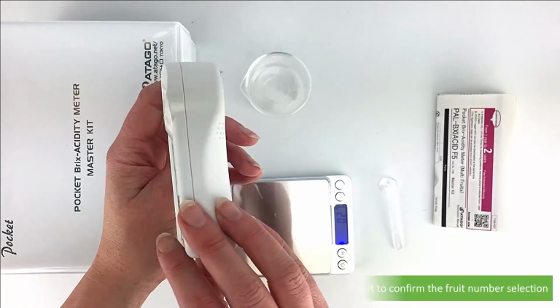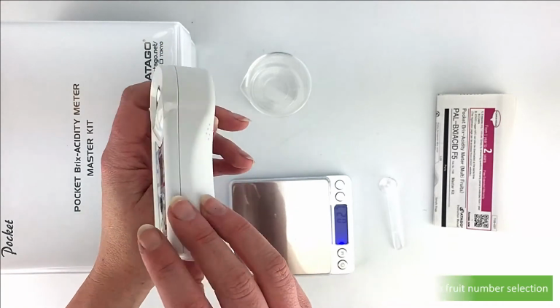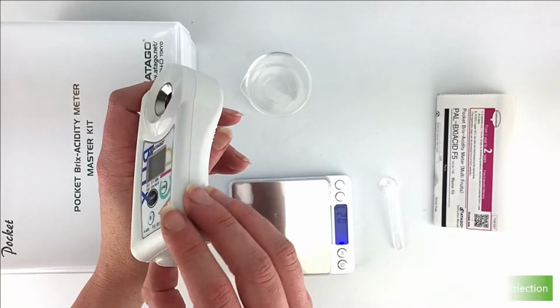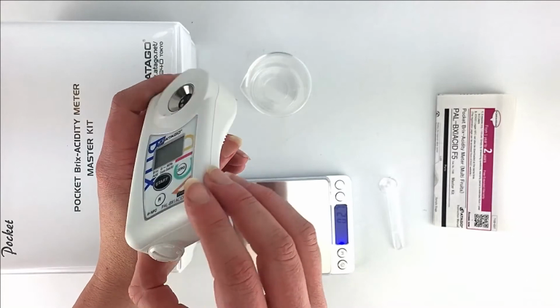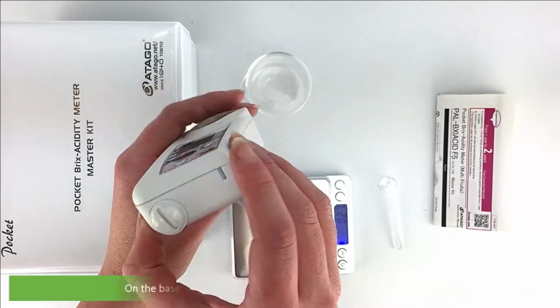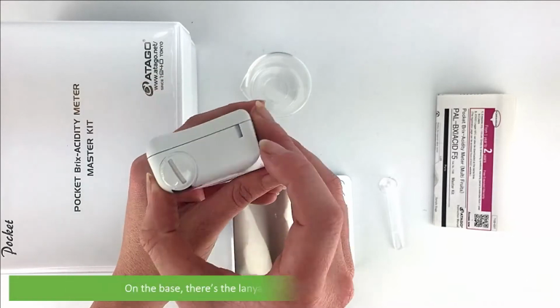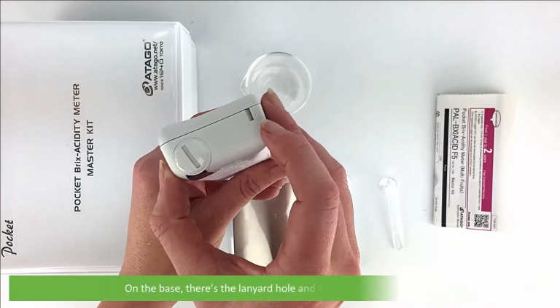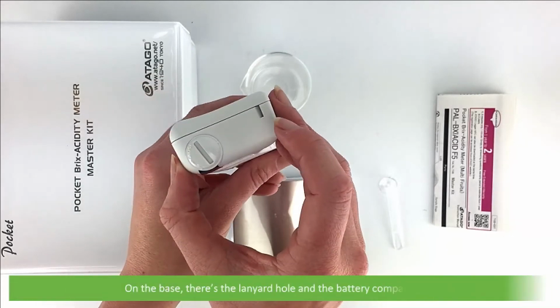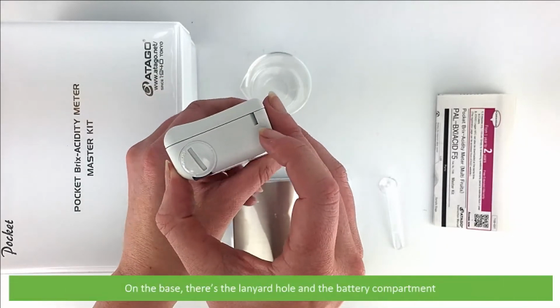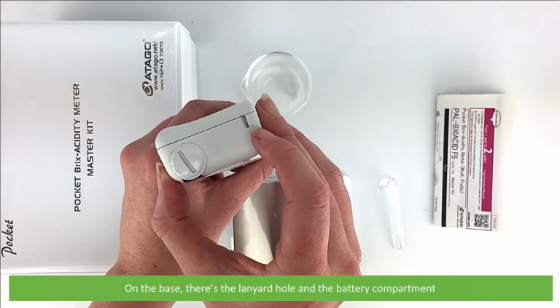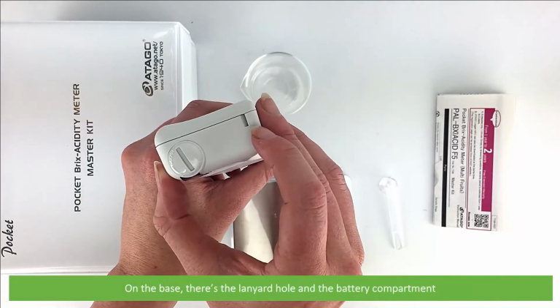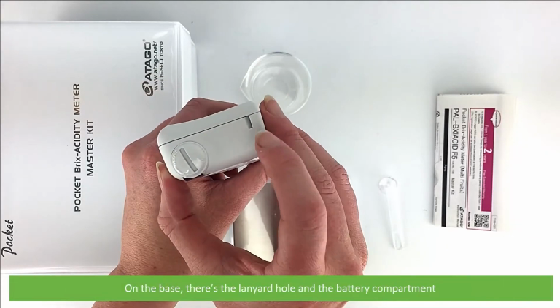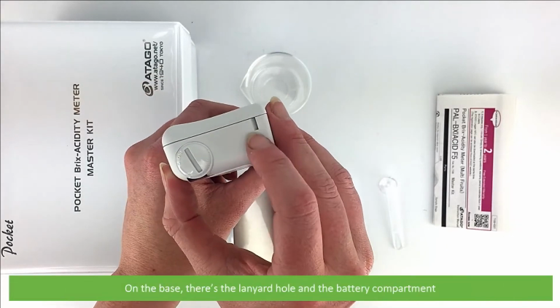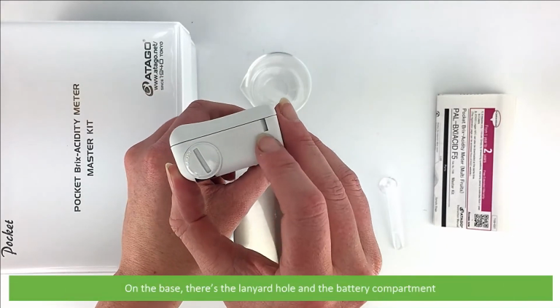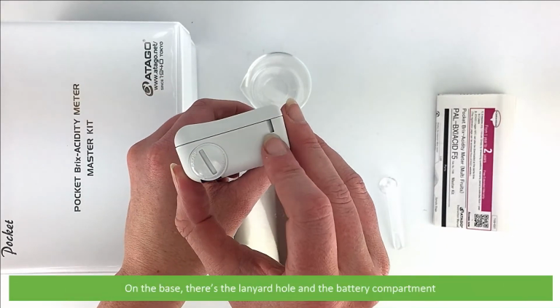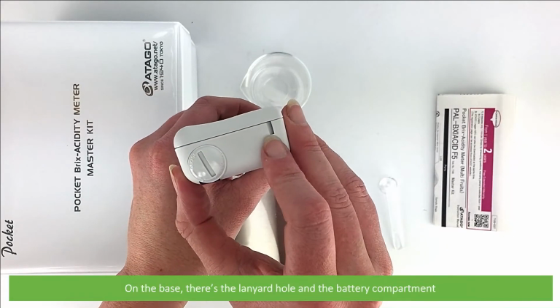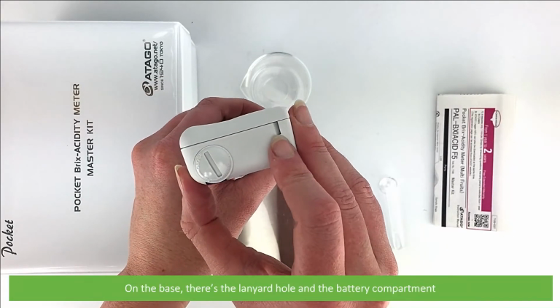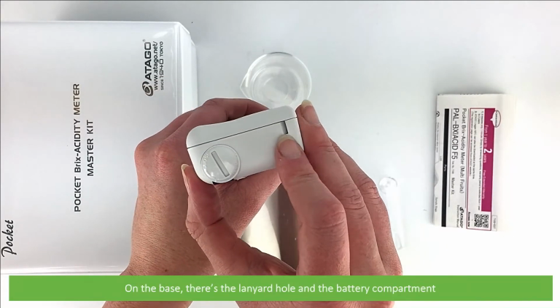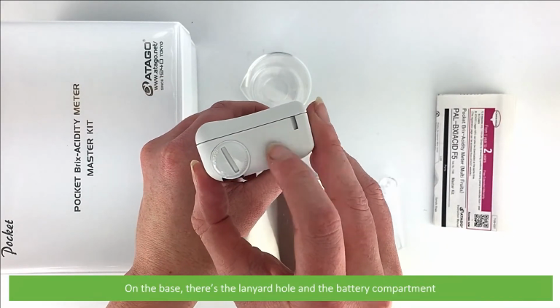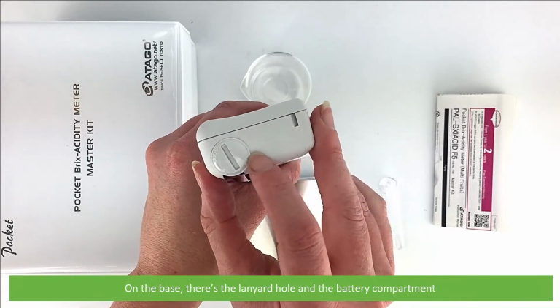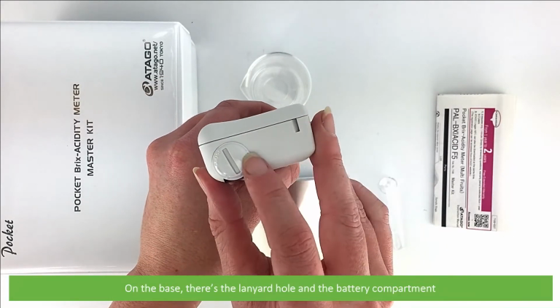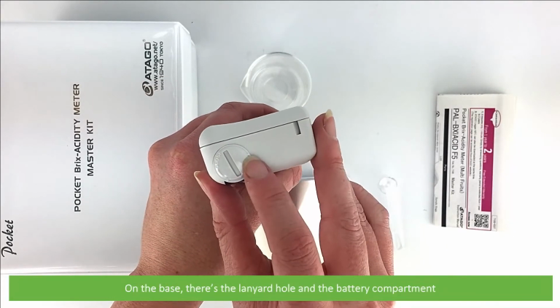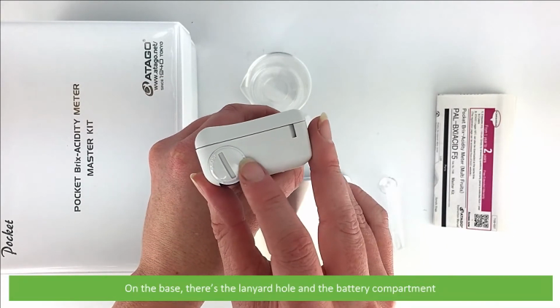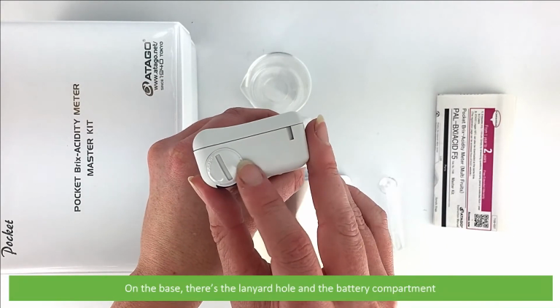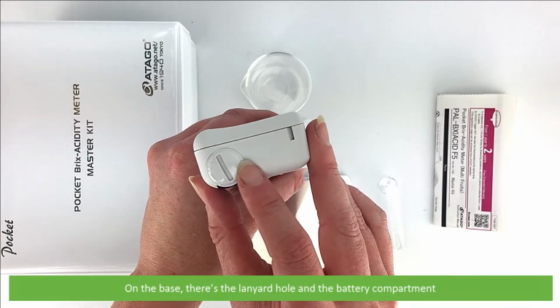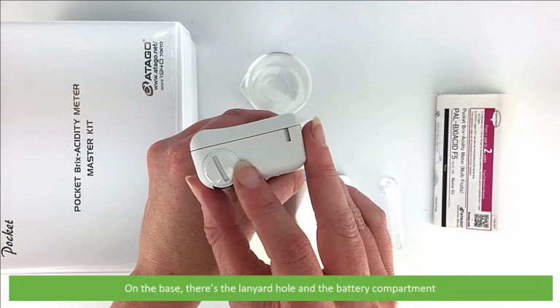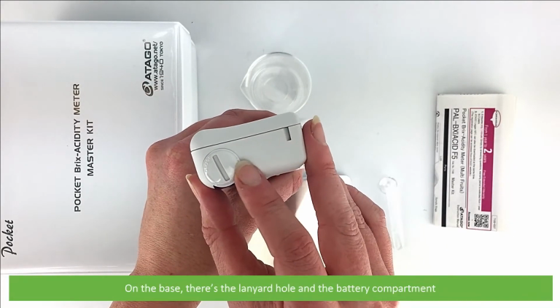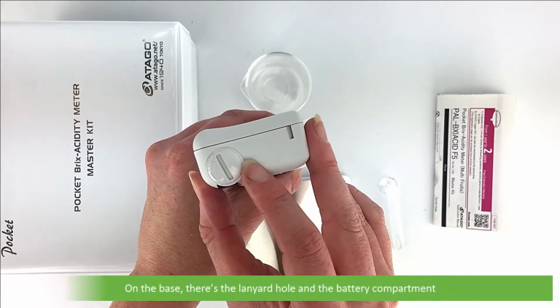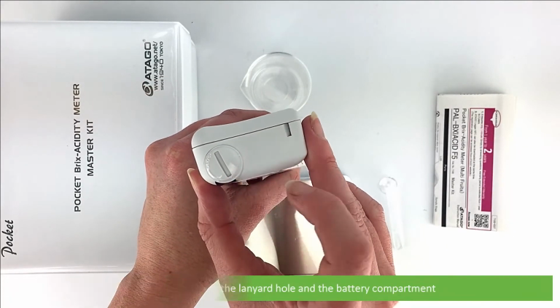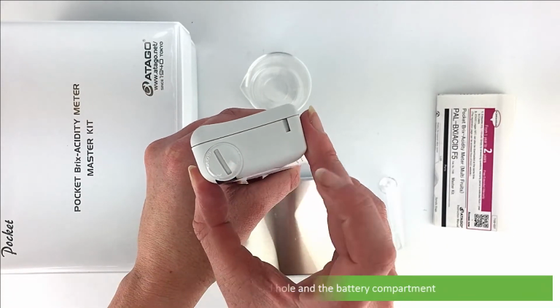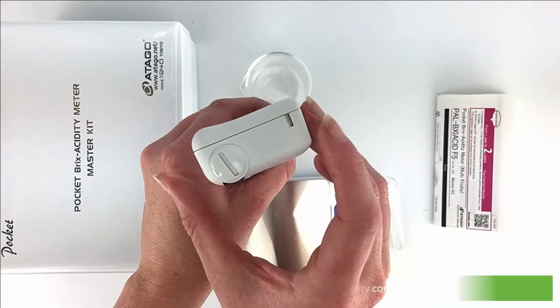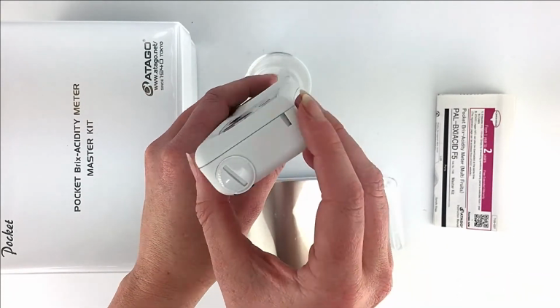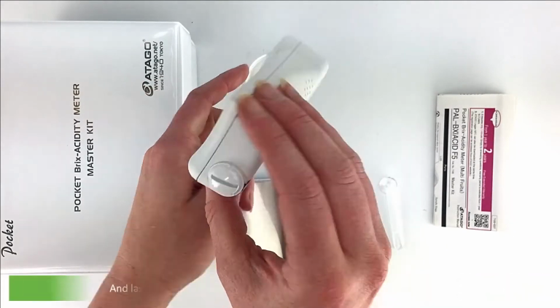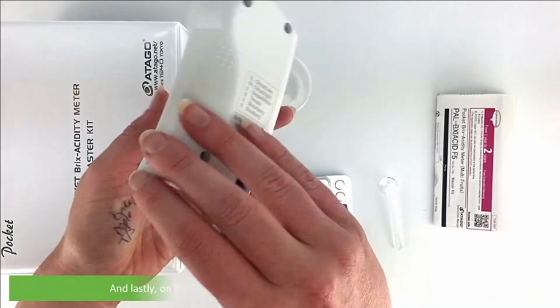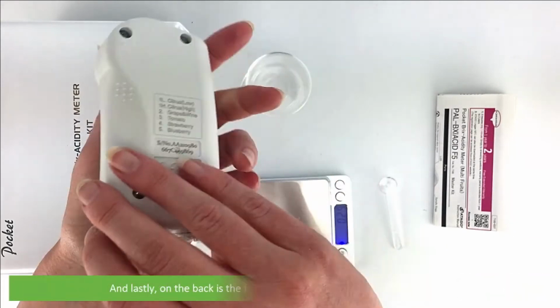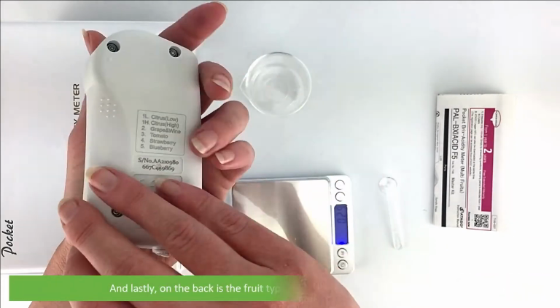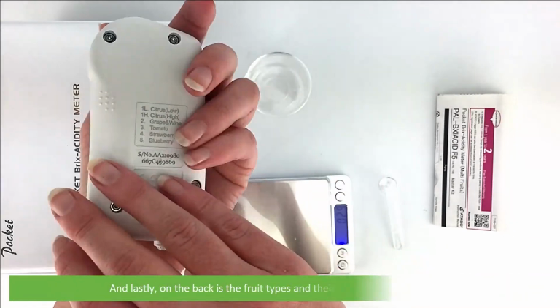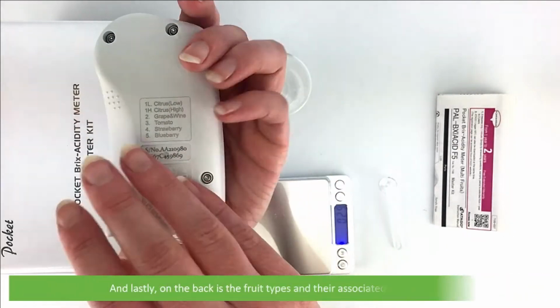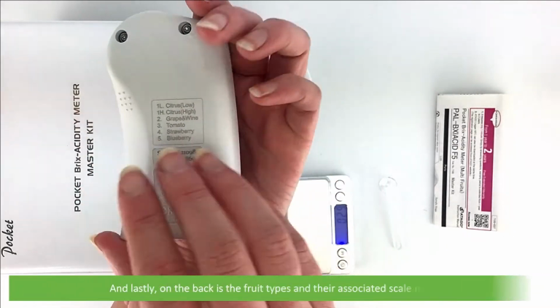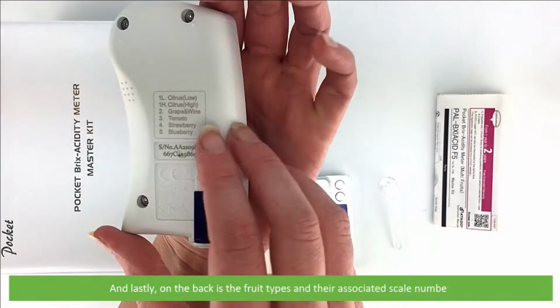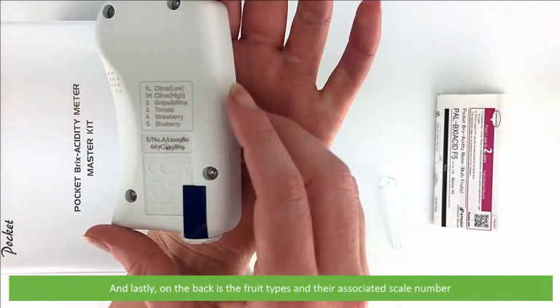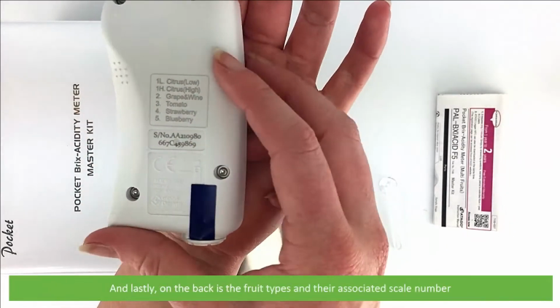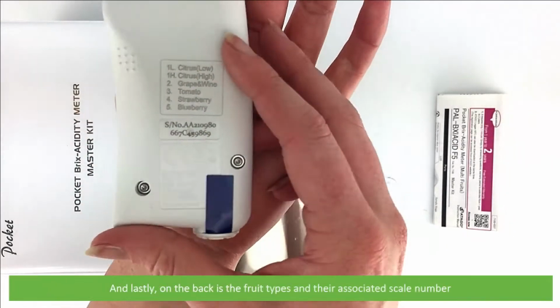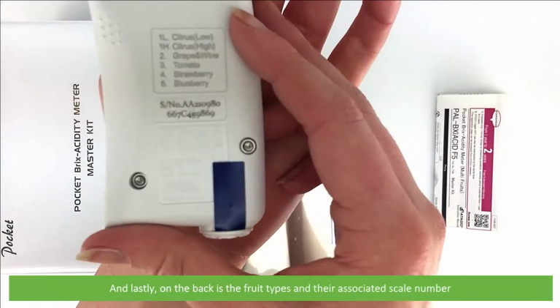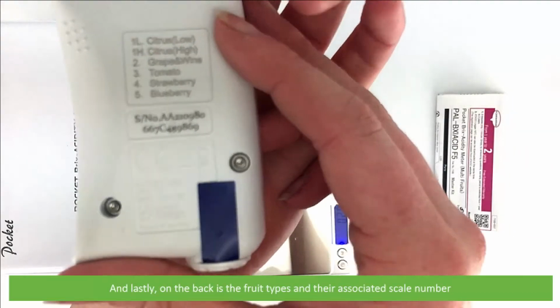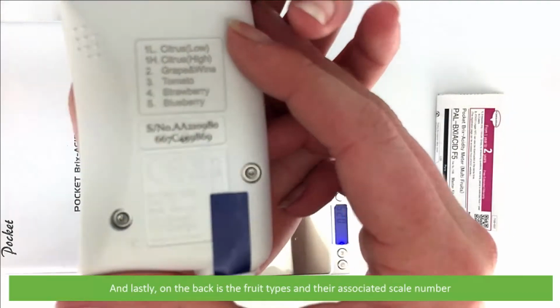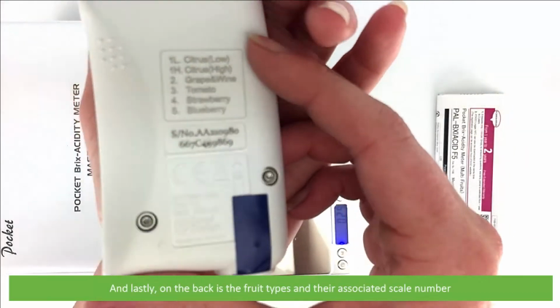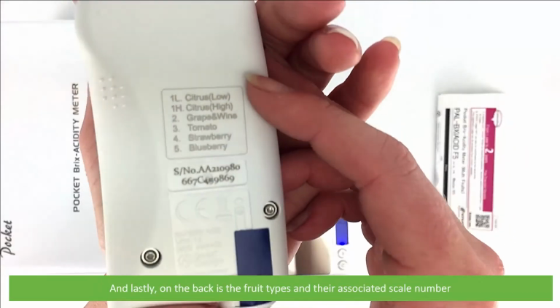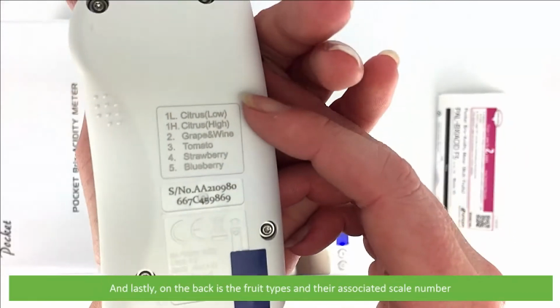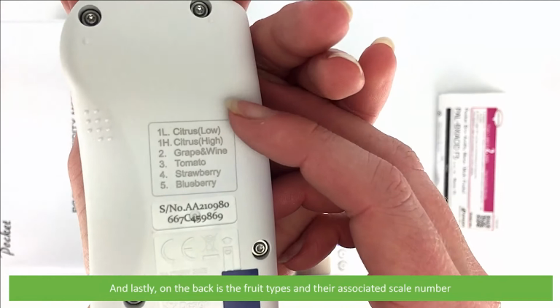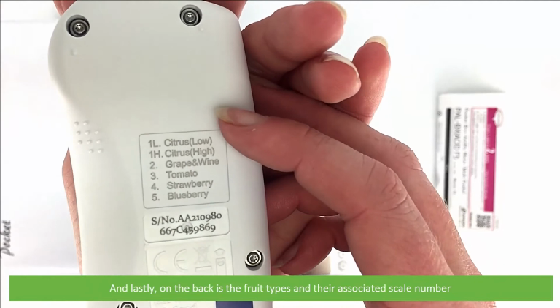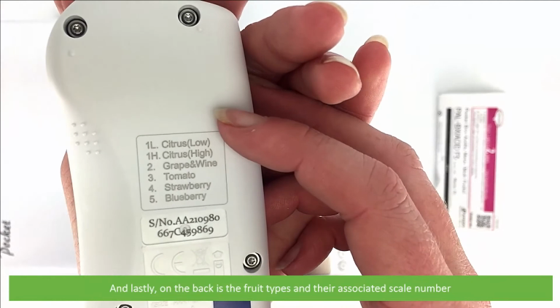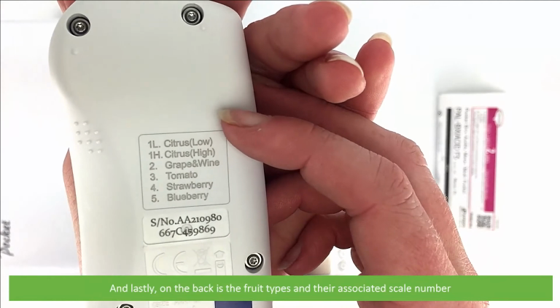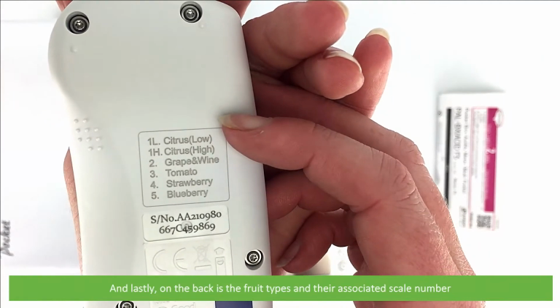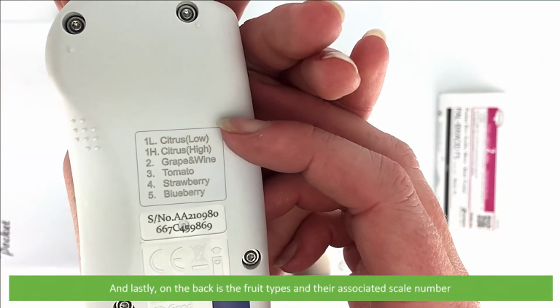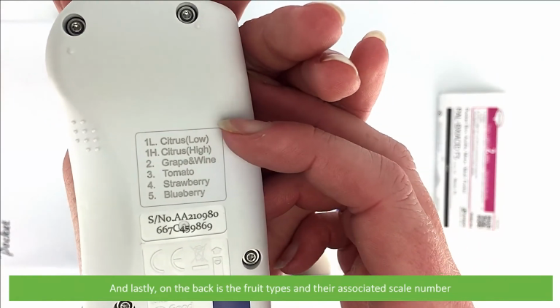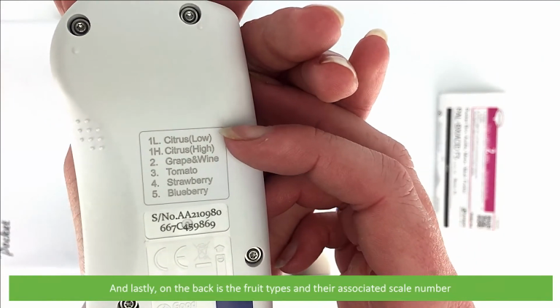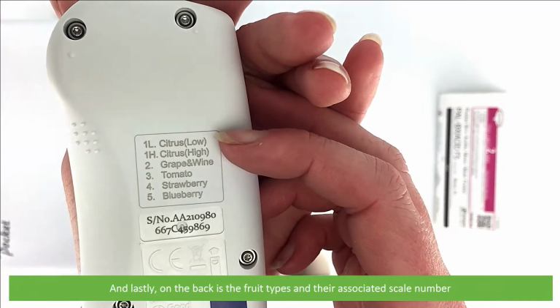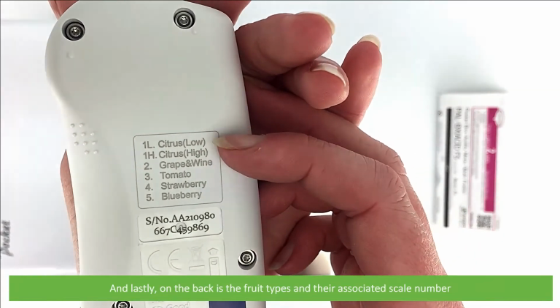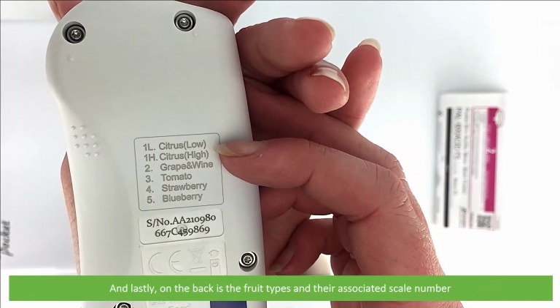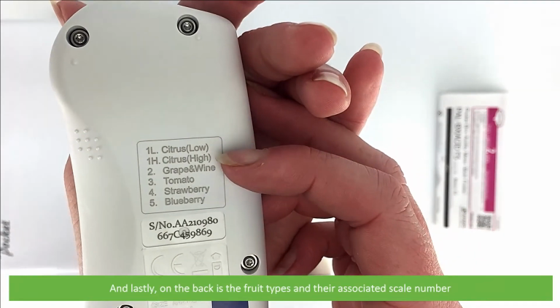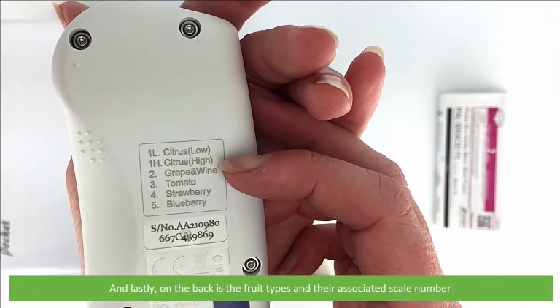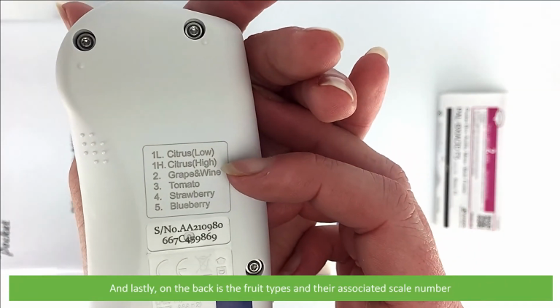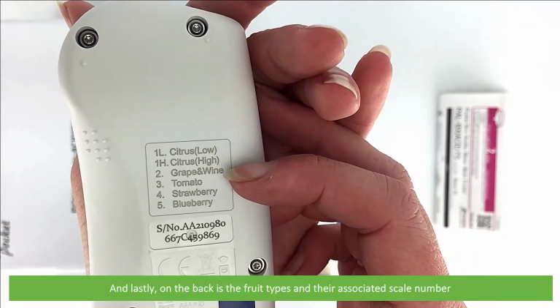On the base there's a lanyard hole and the battery compartment. And lastly, on the back is the fruit types and their associated scale number.